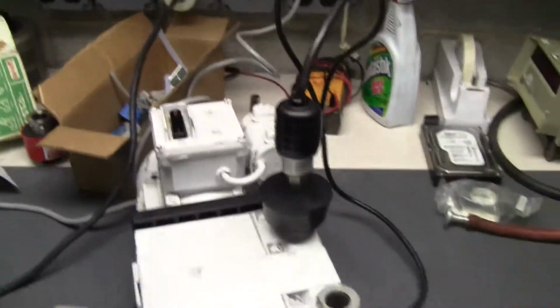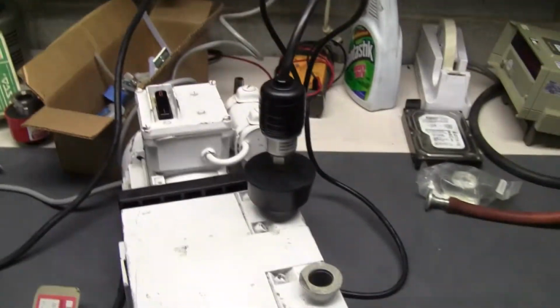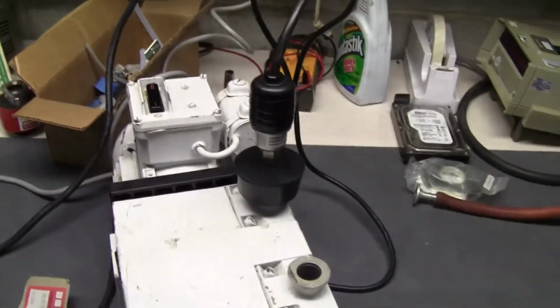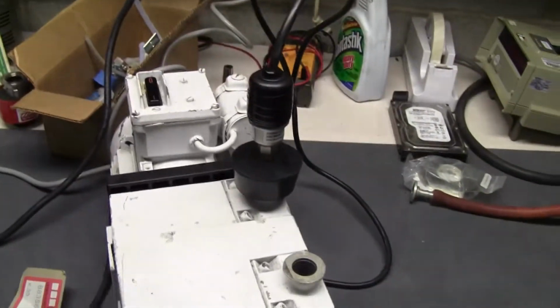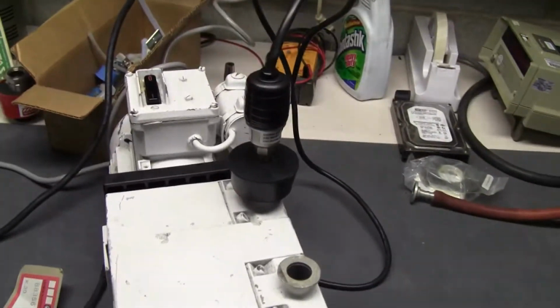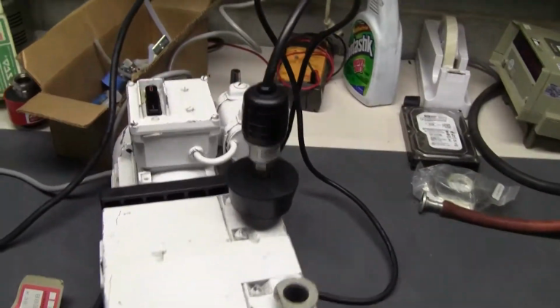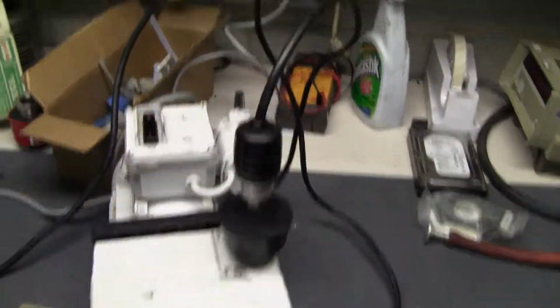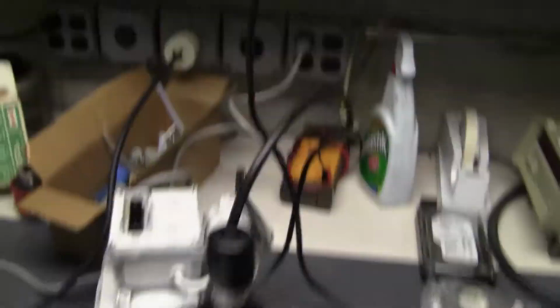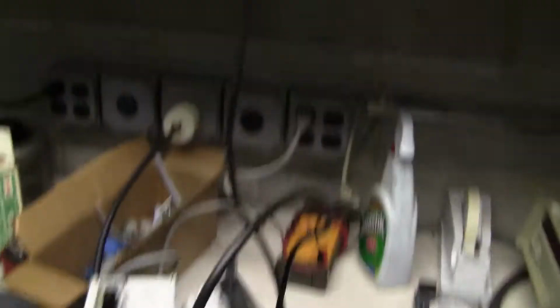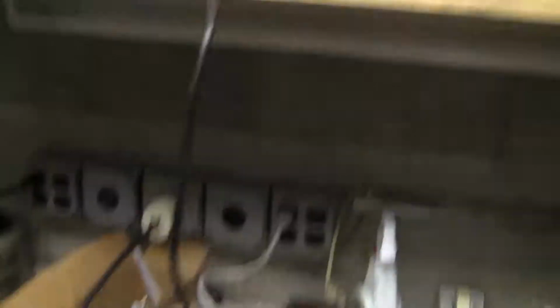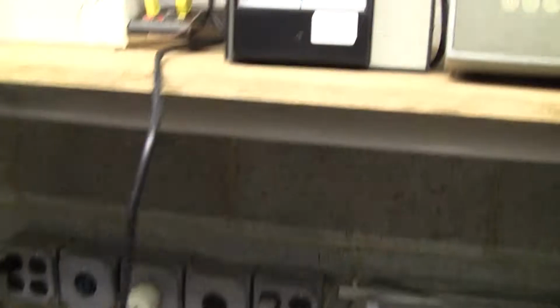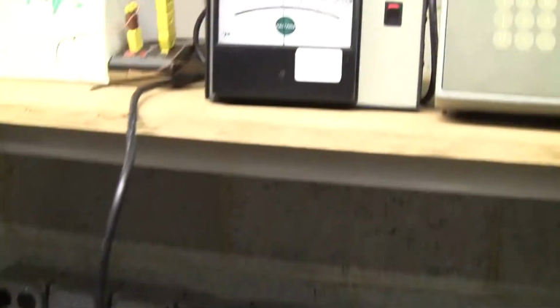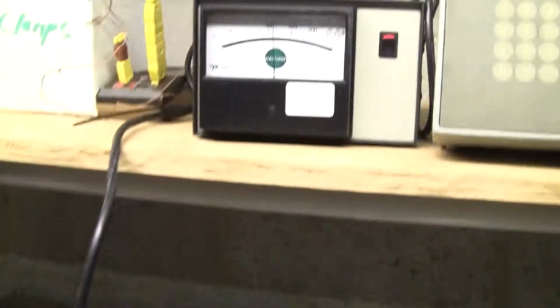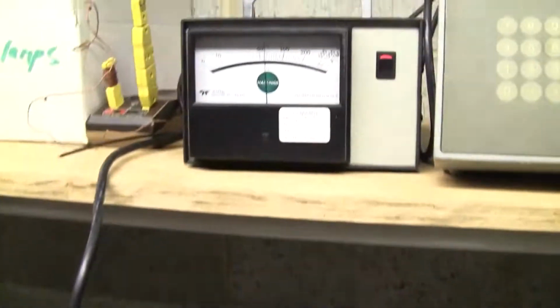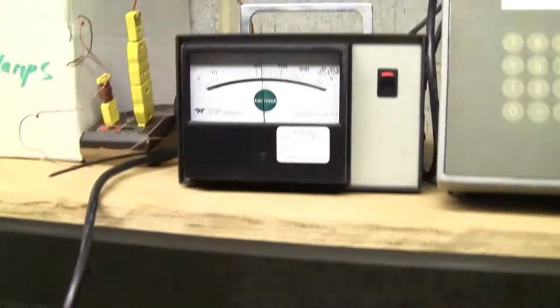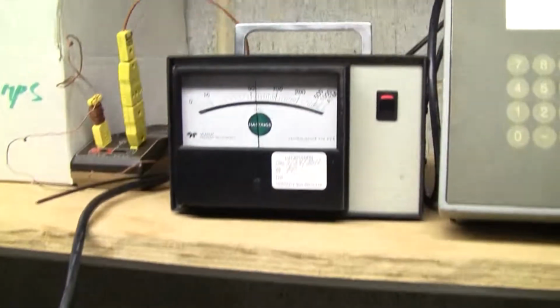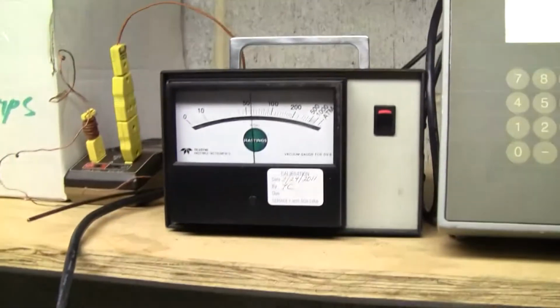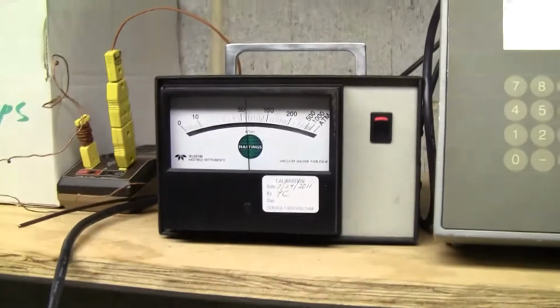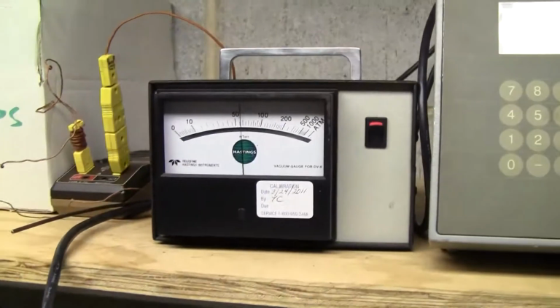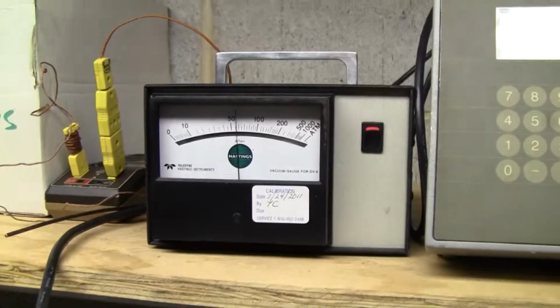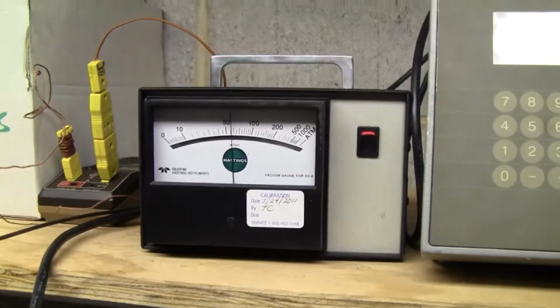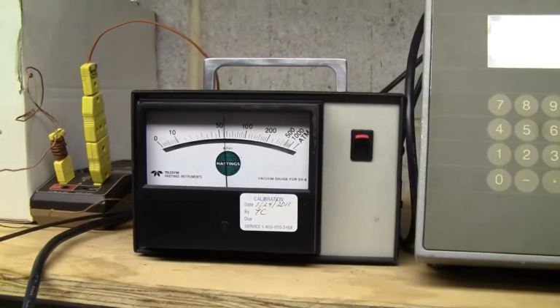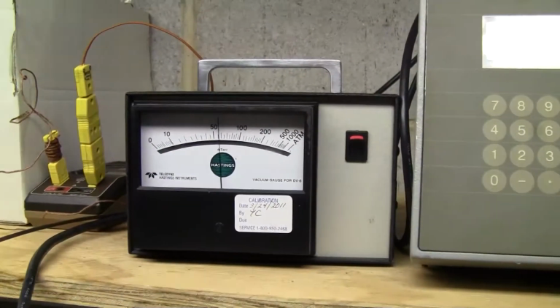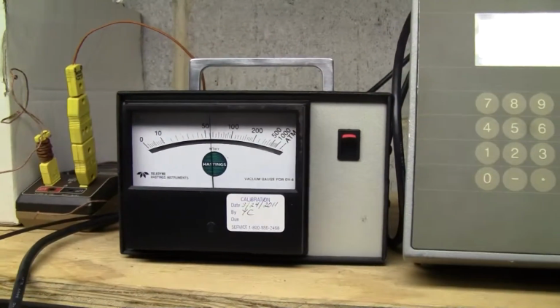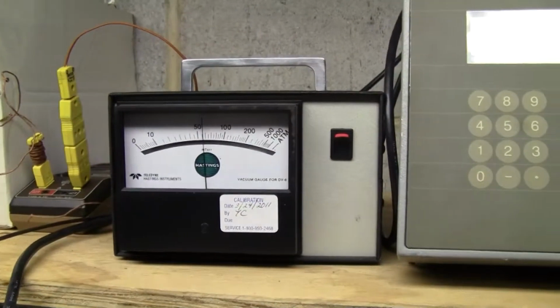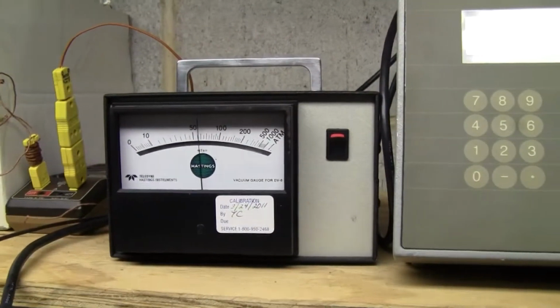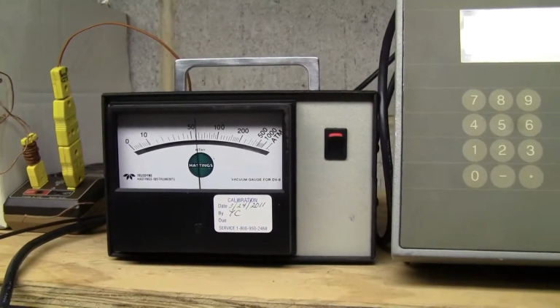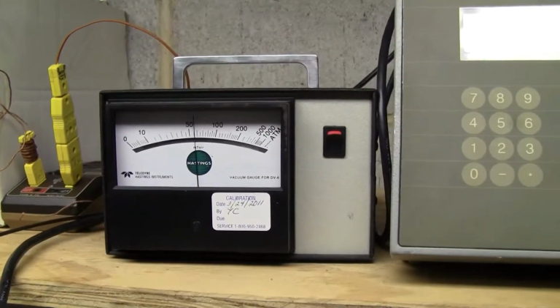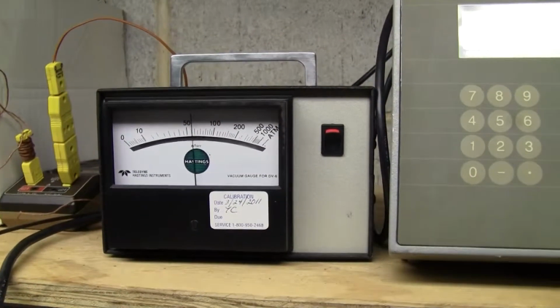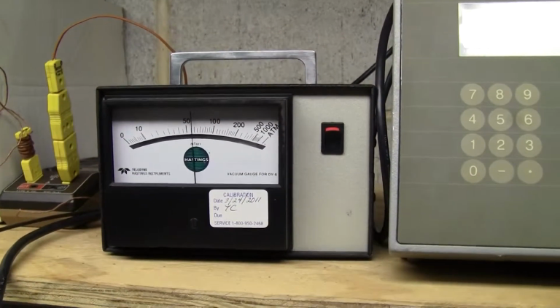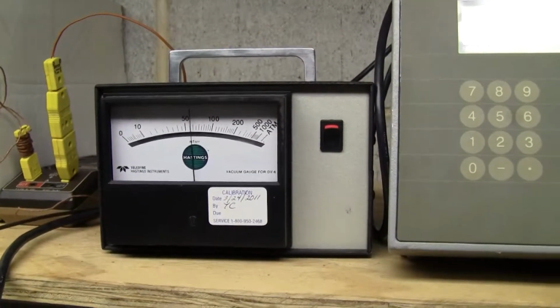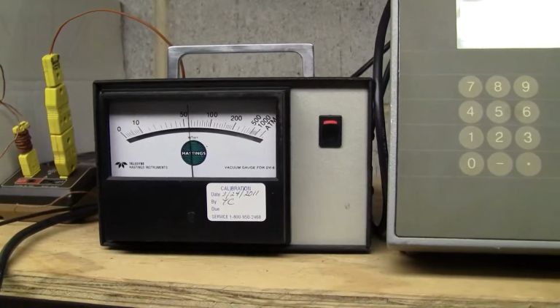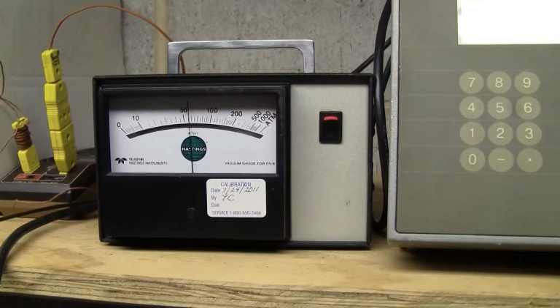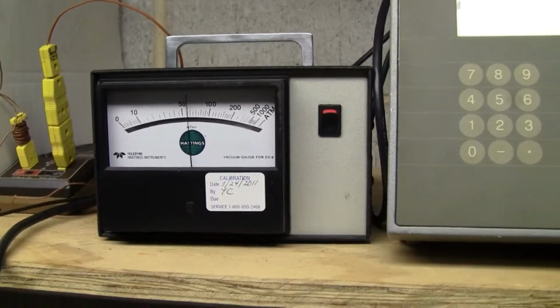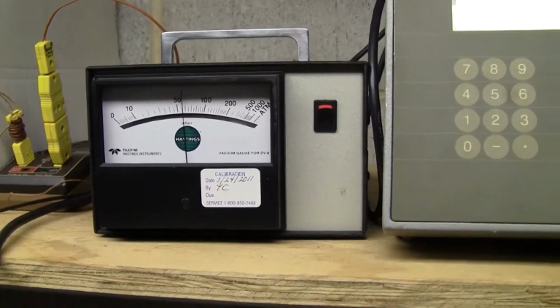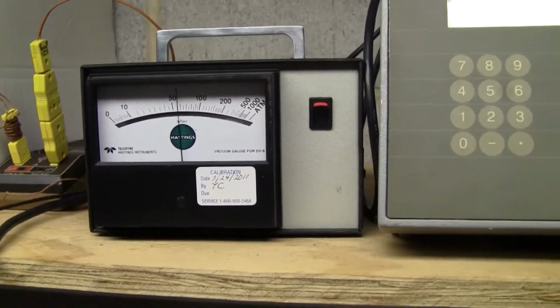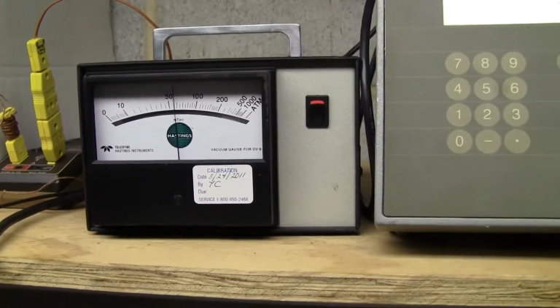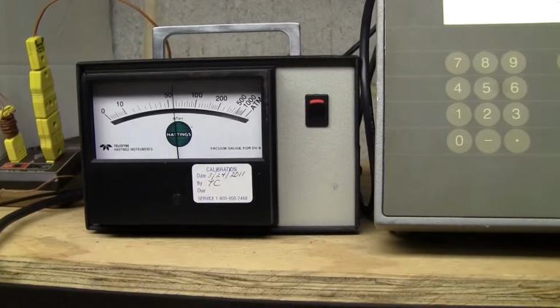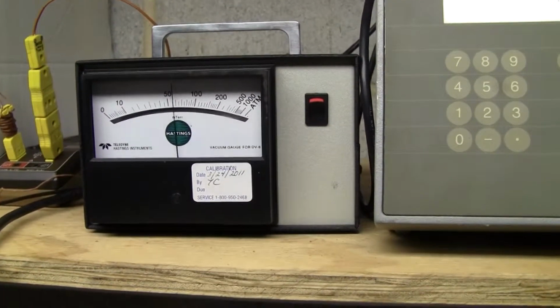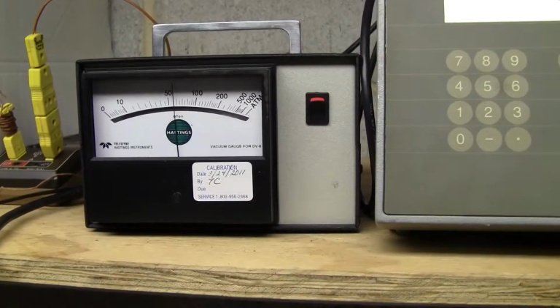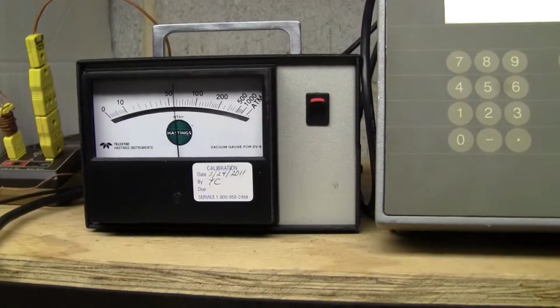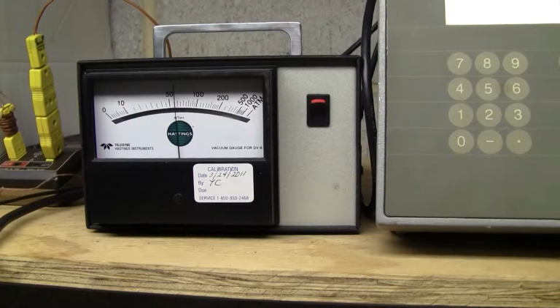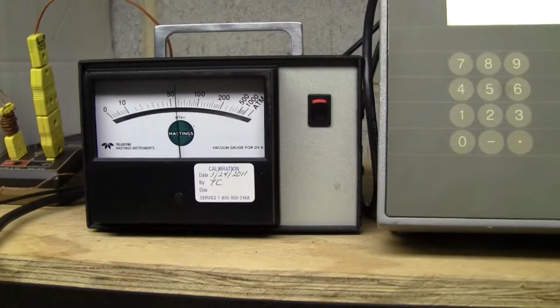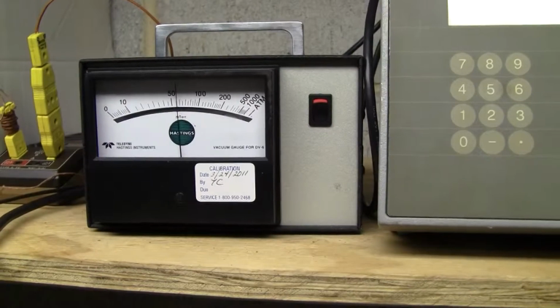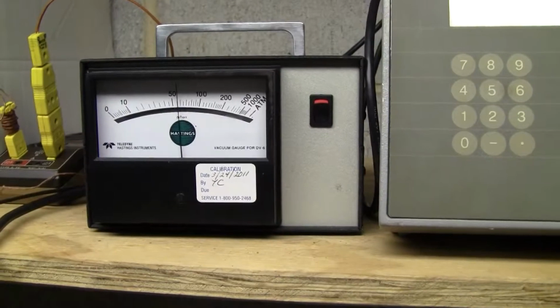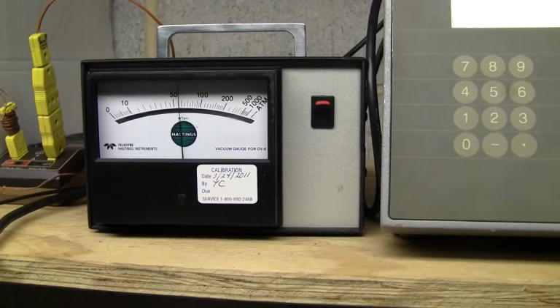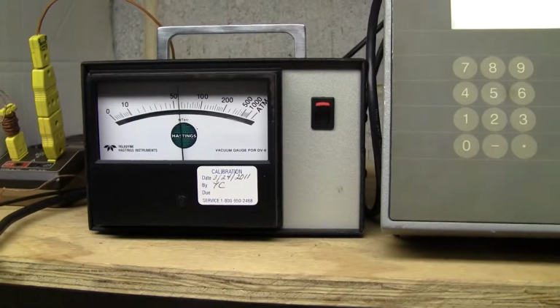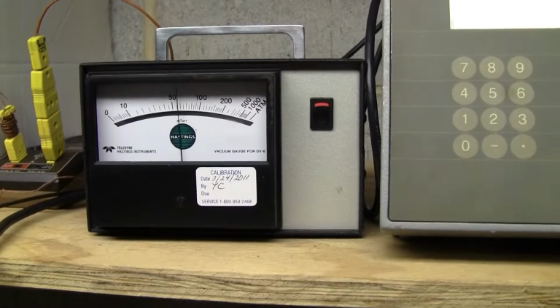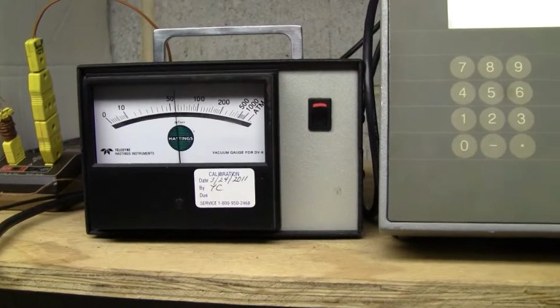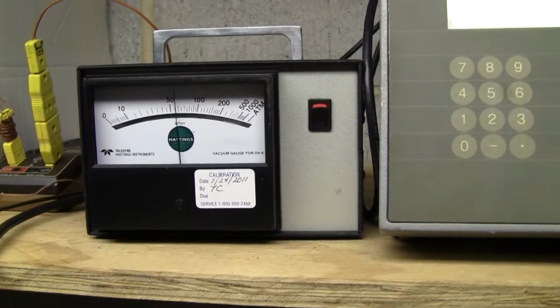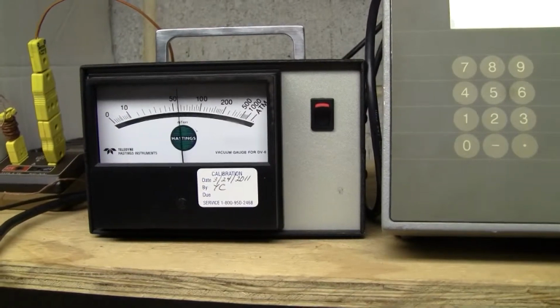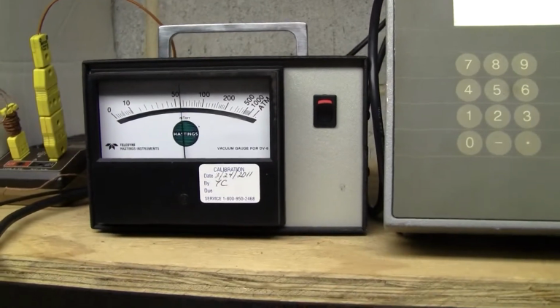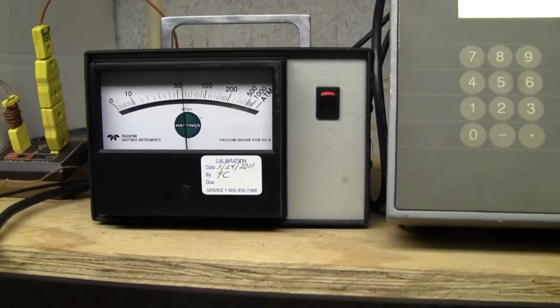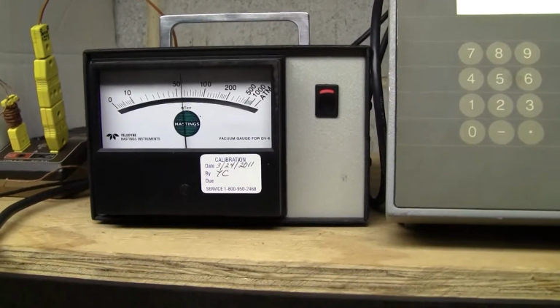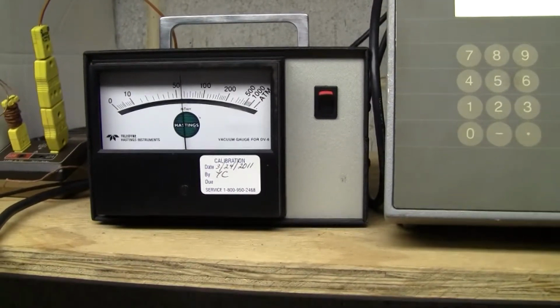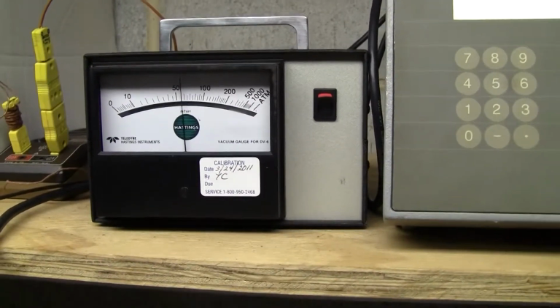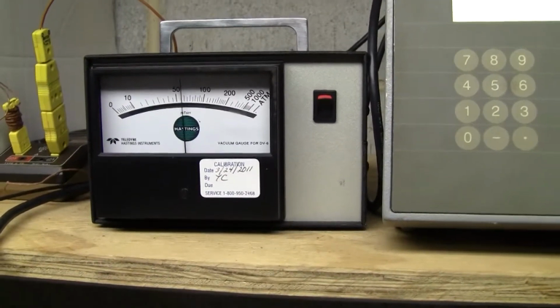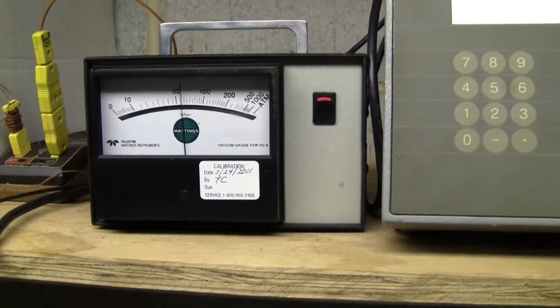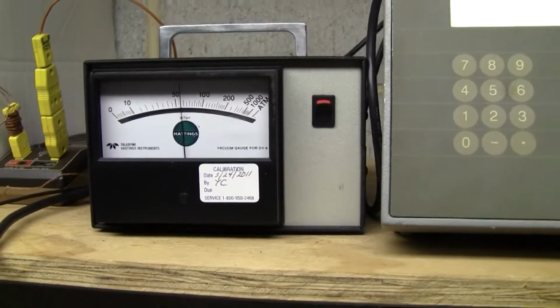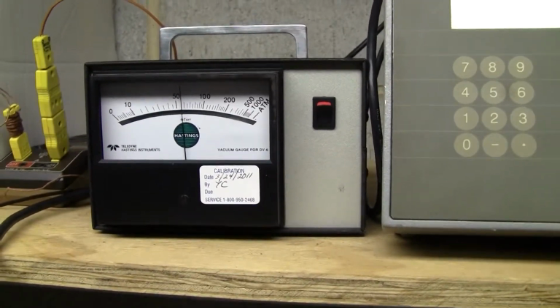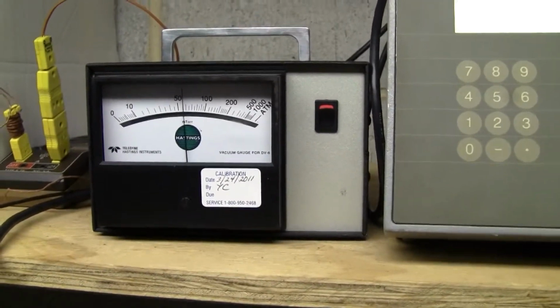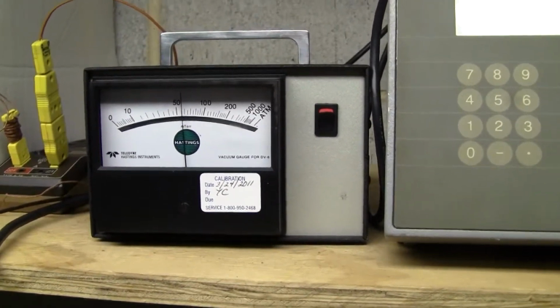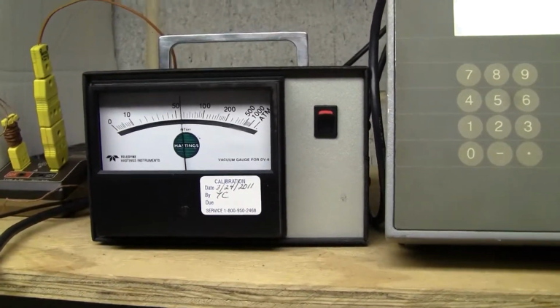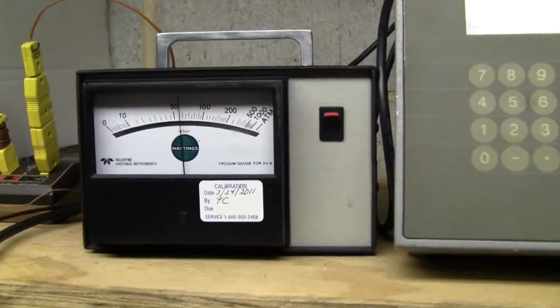The pump looks a little beat up. However, it's pulling right around 60 millitorr.